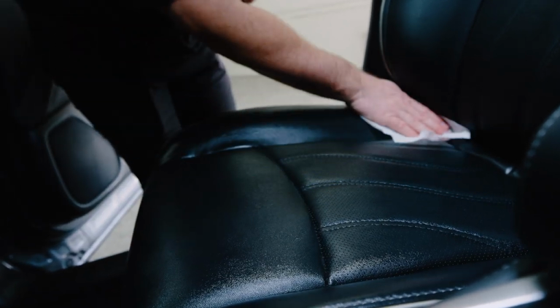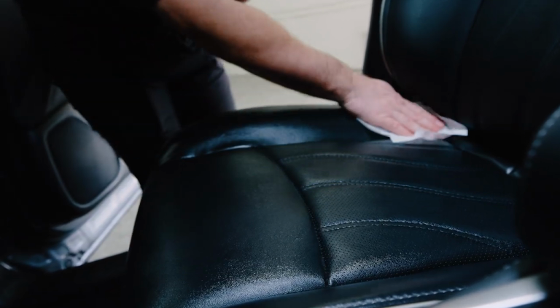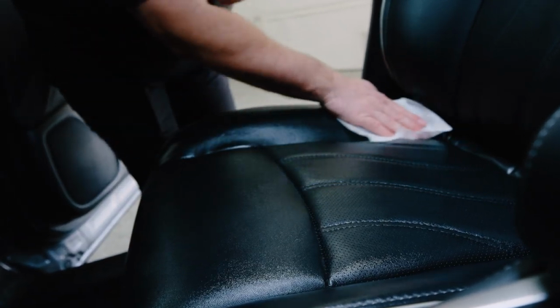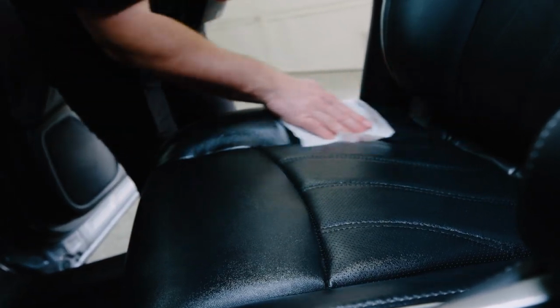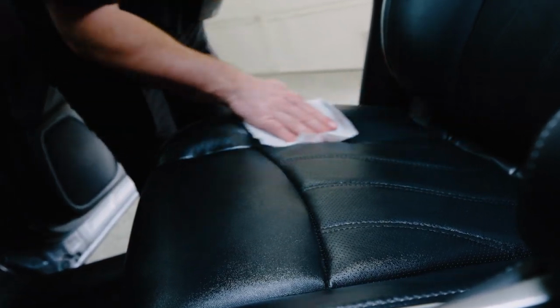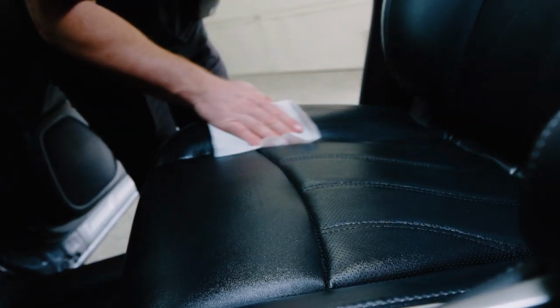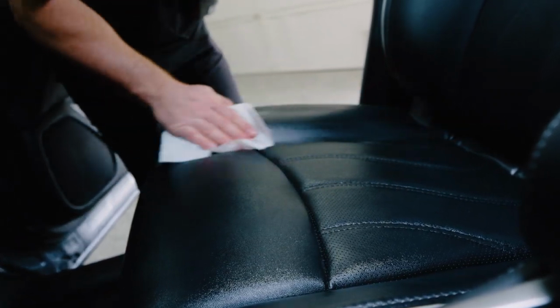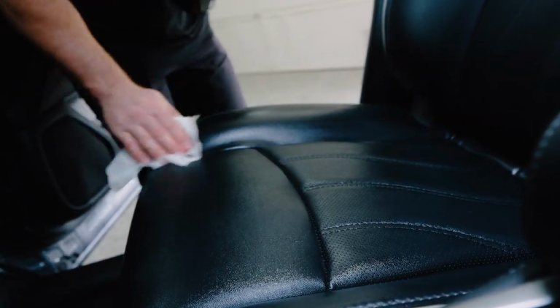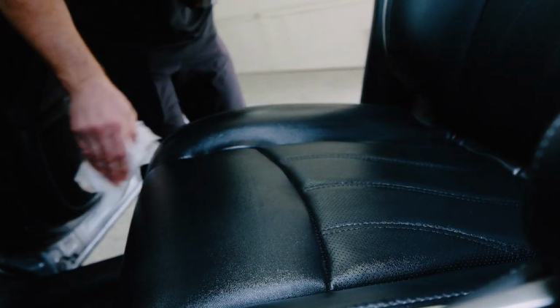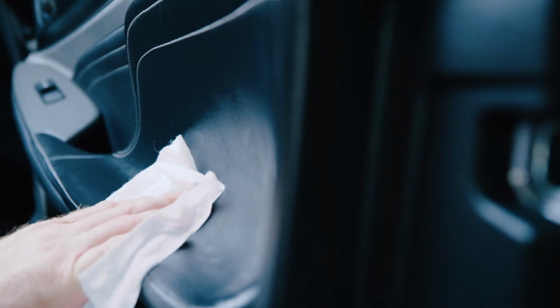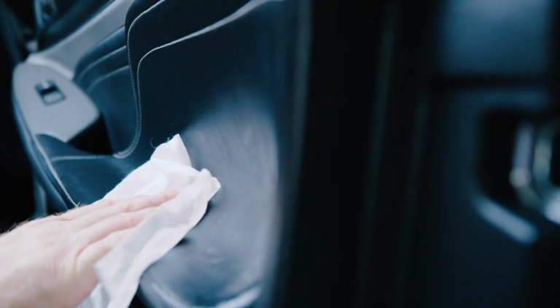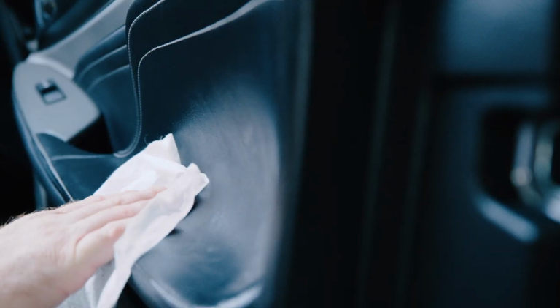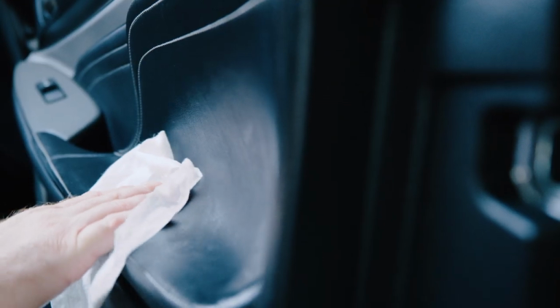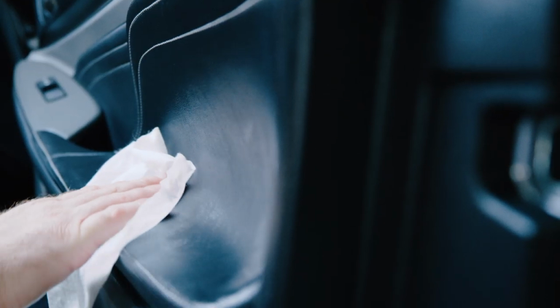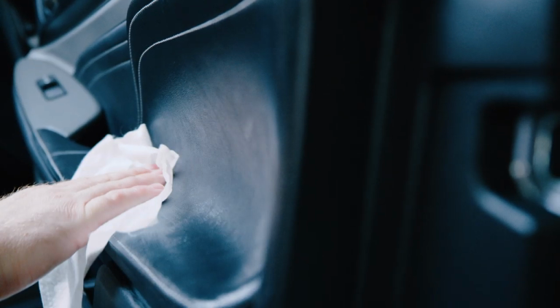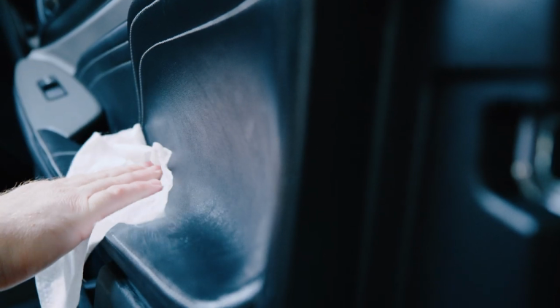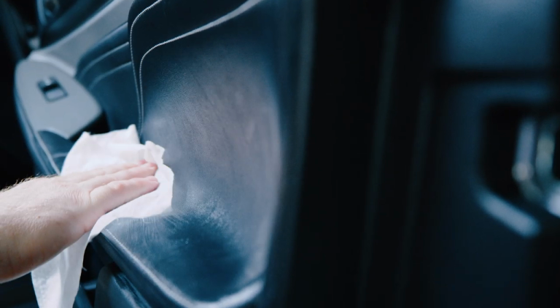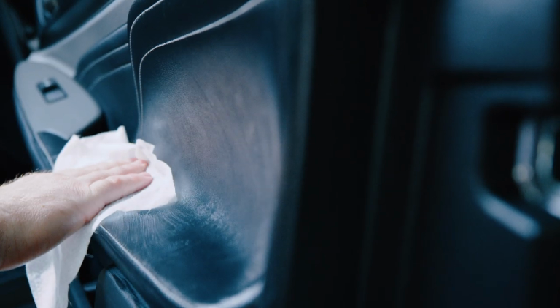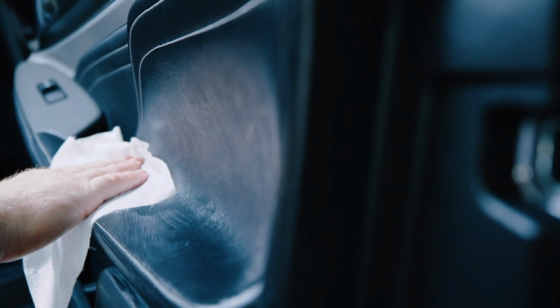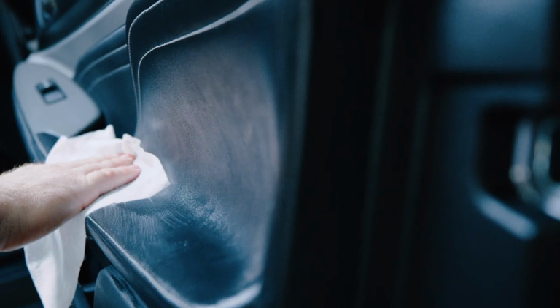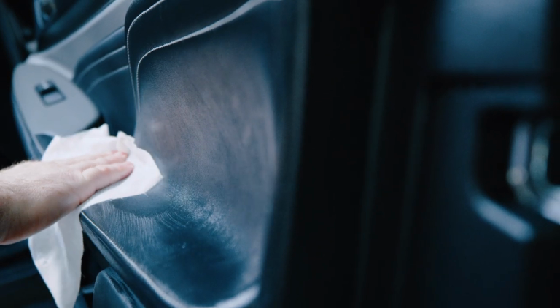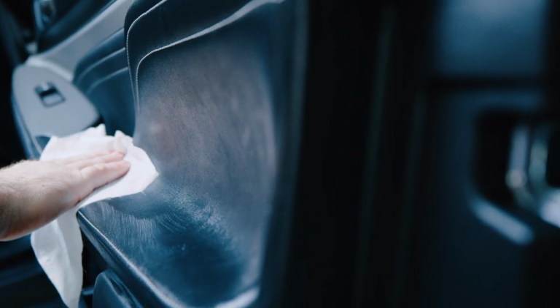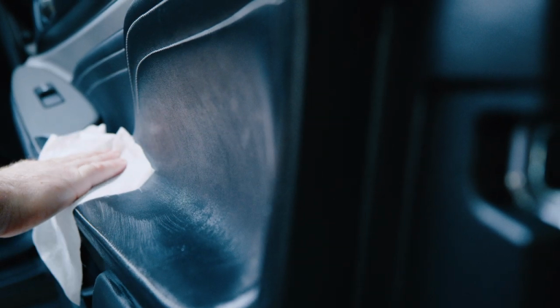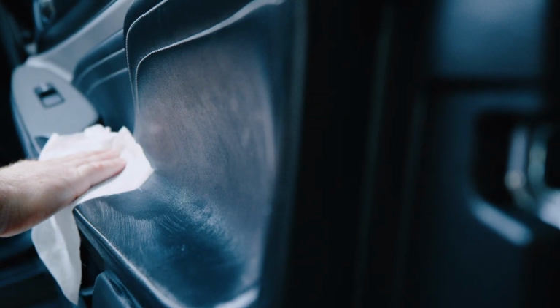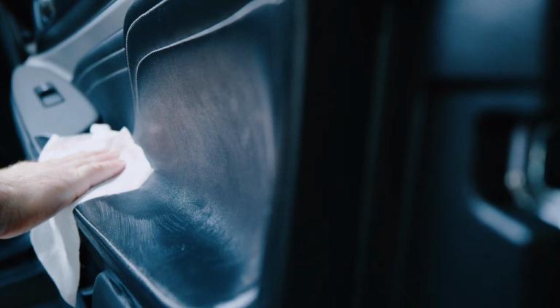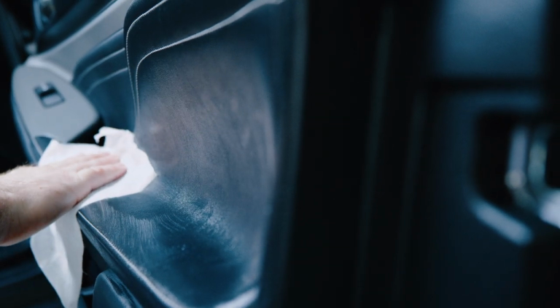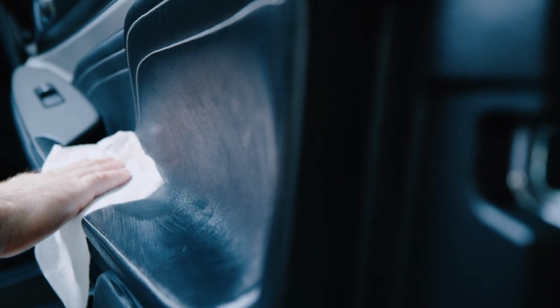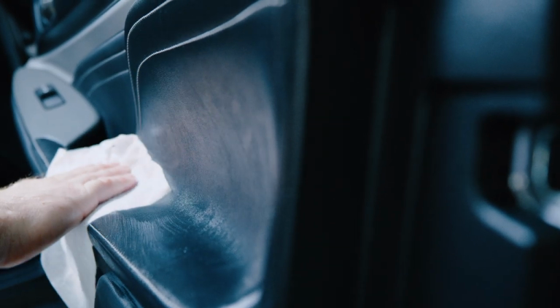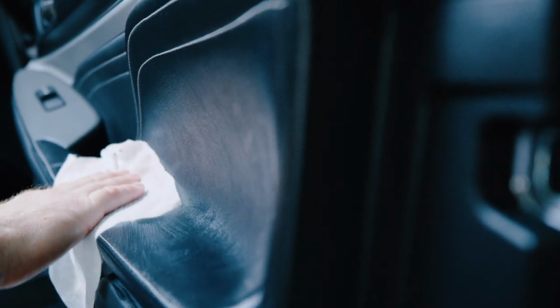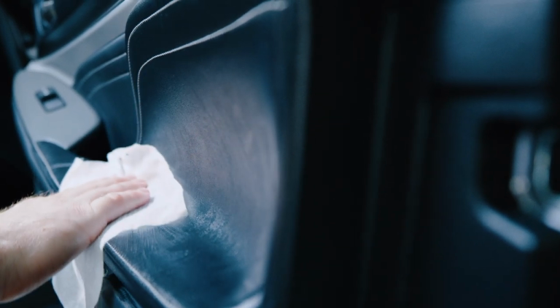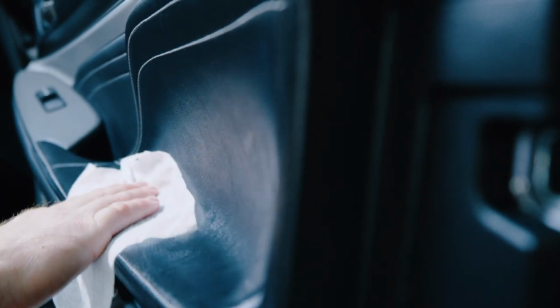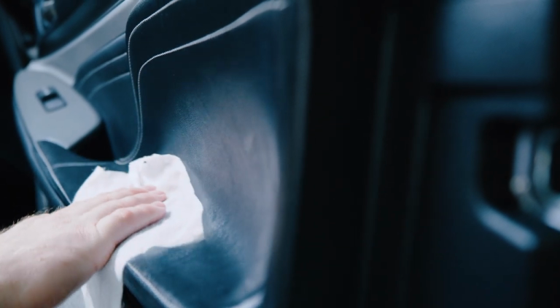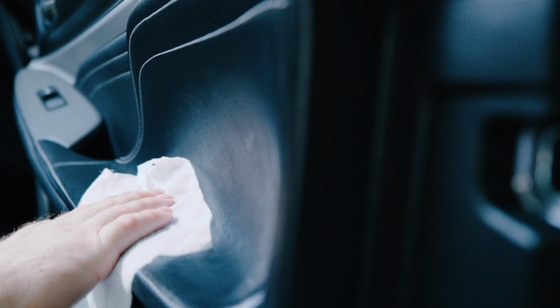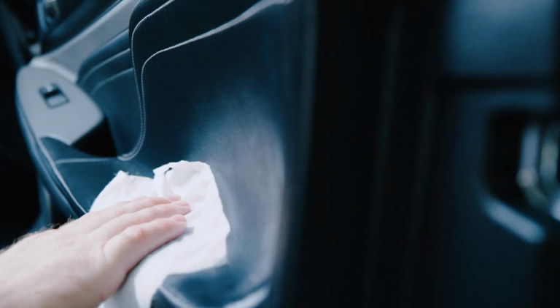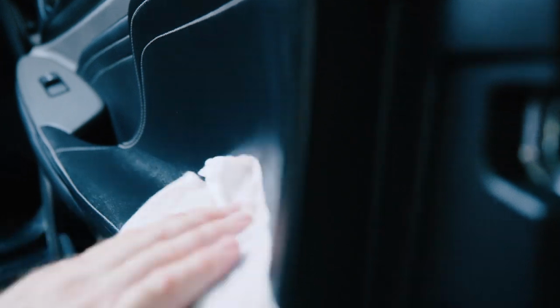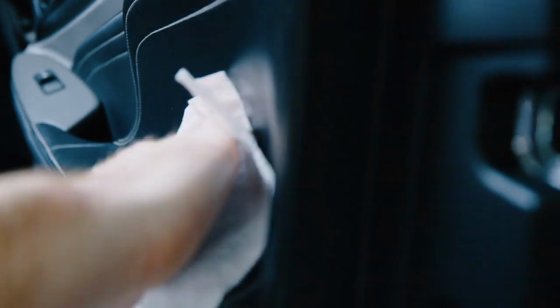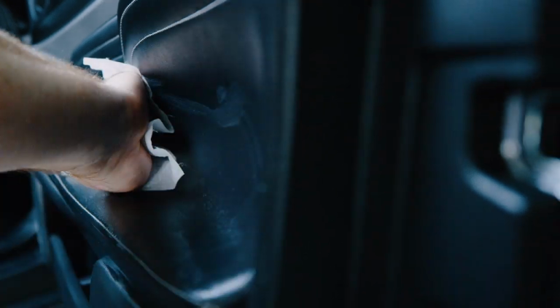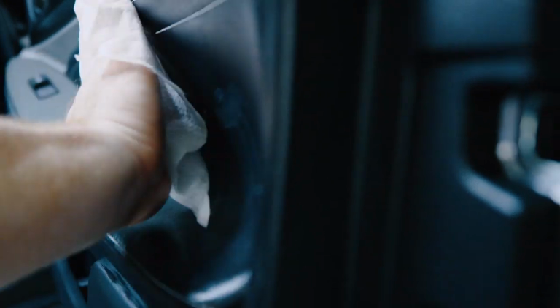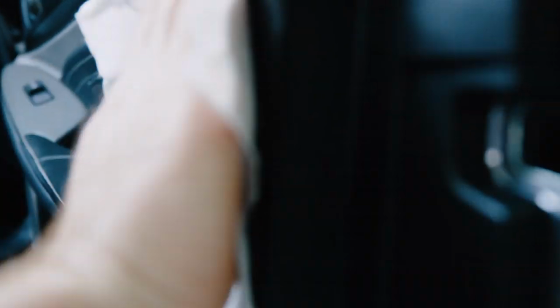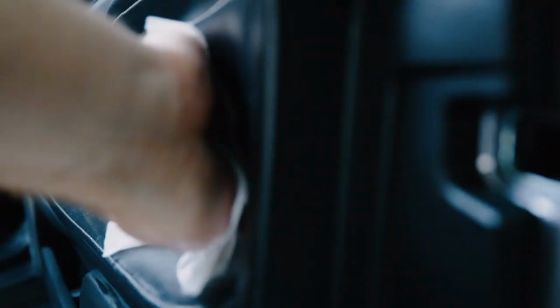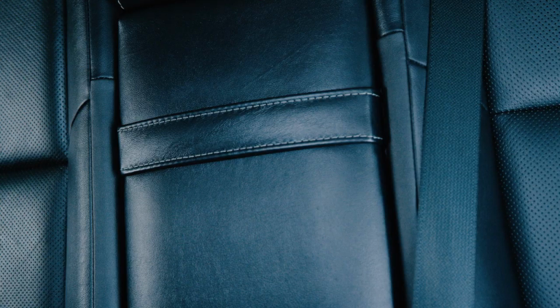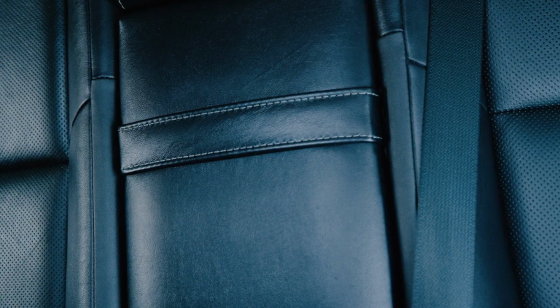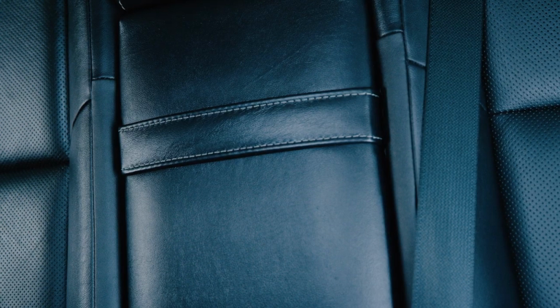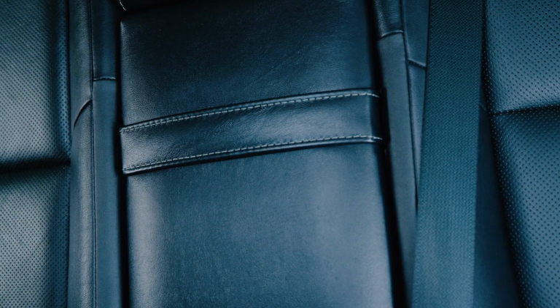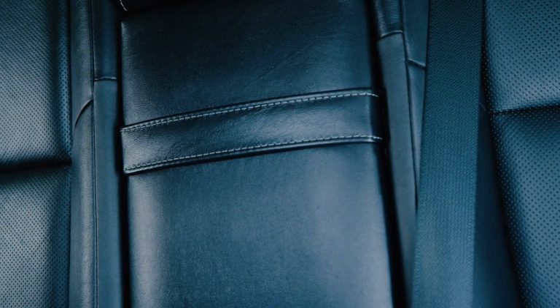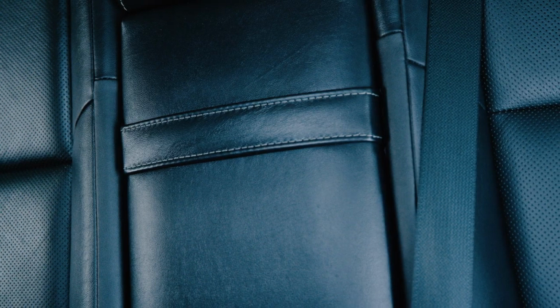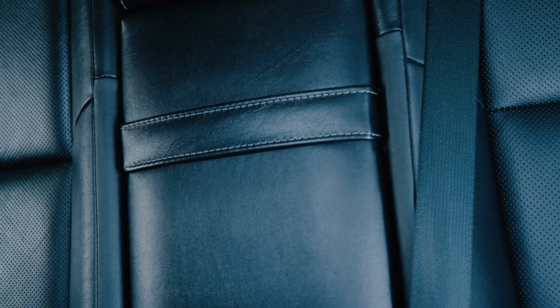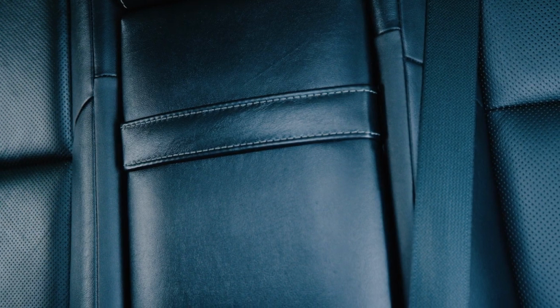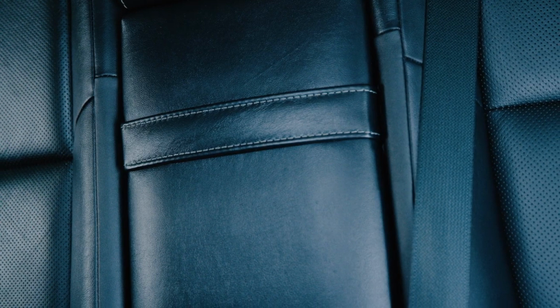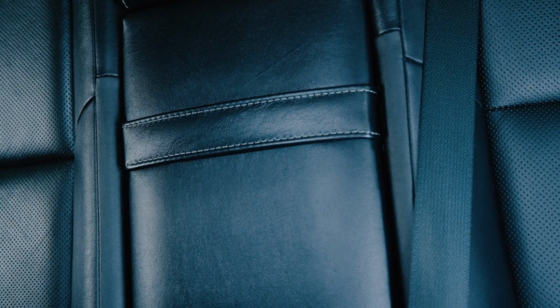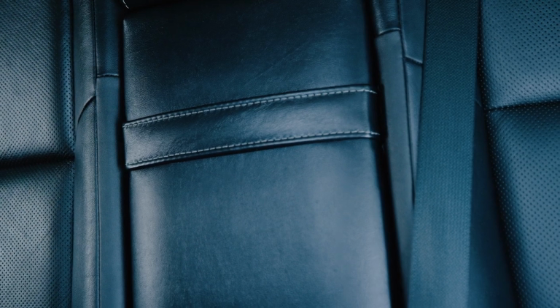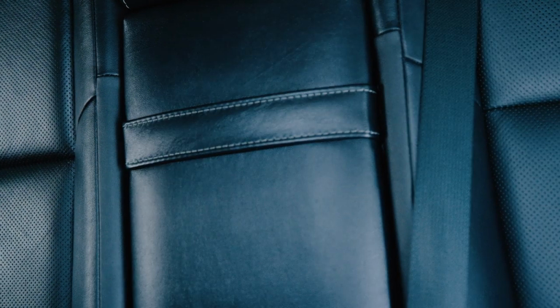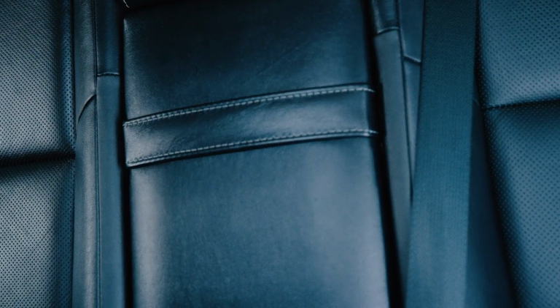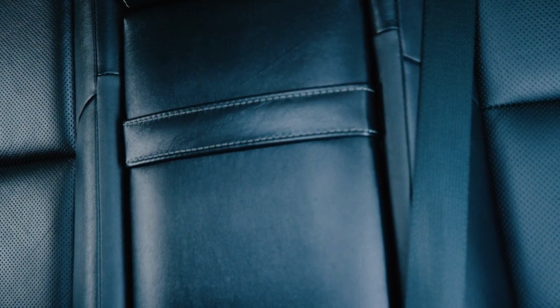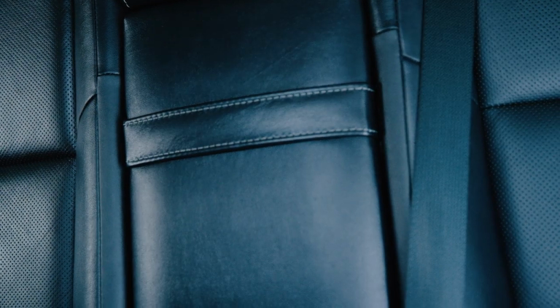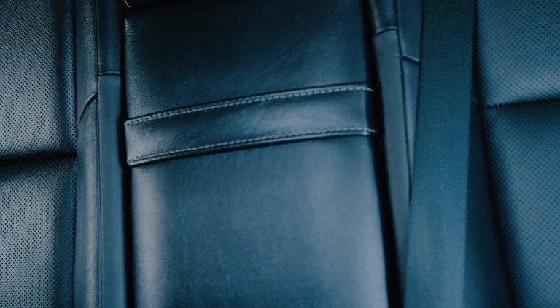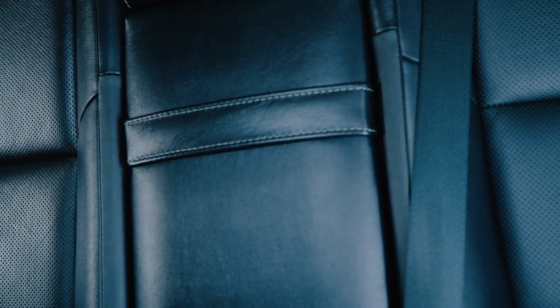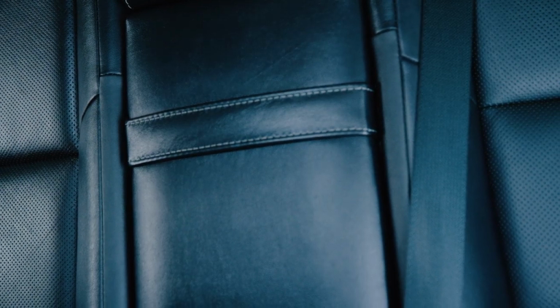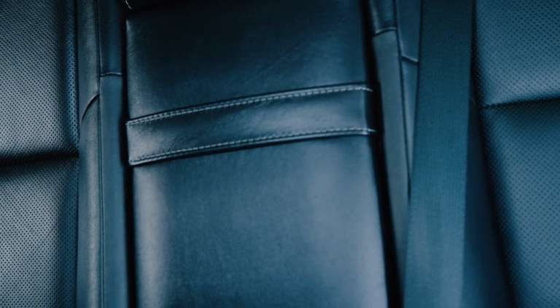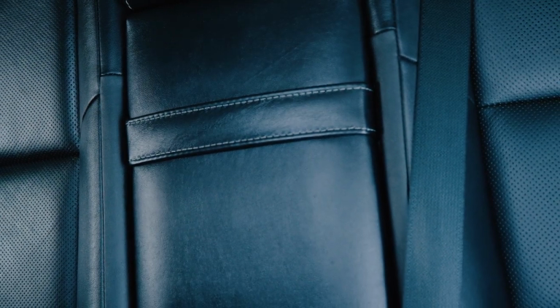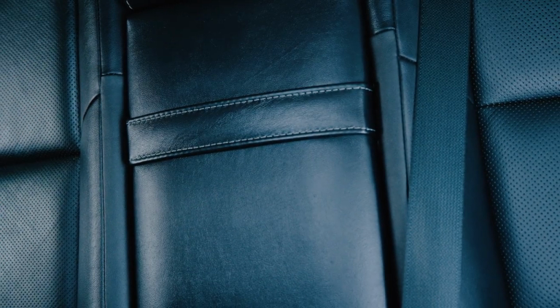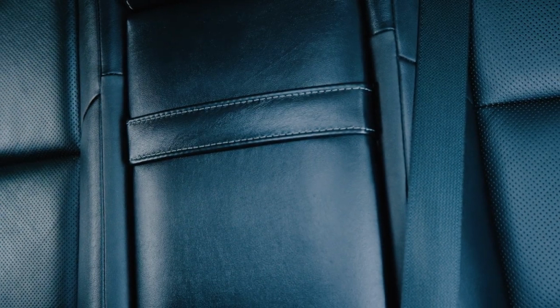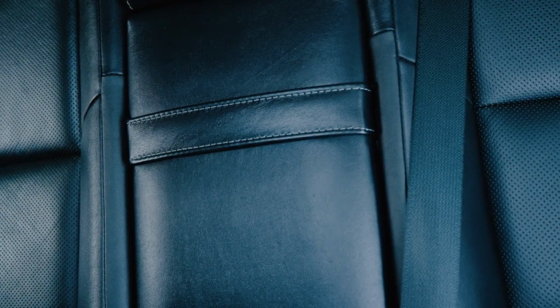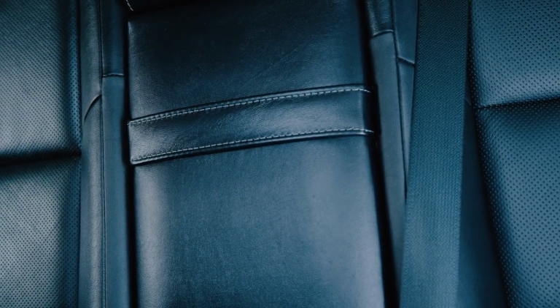Formulated with UV protection to help keep your premium leather looking better longer without linting or leaving a greasy look or feel.